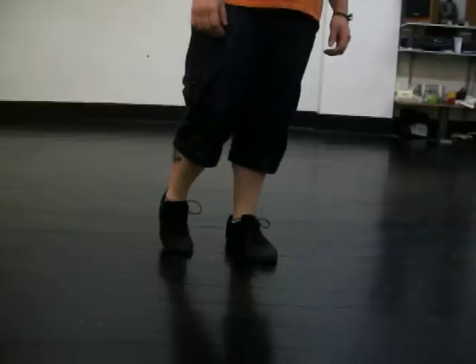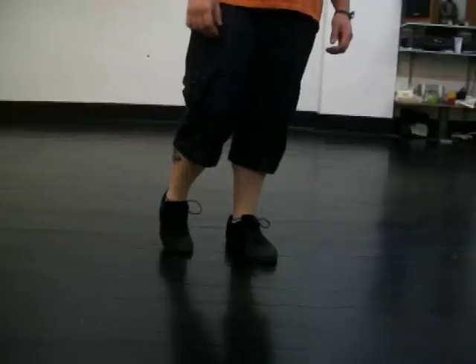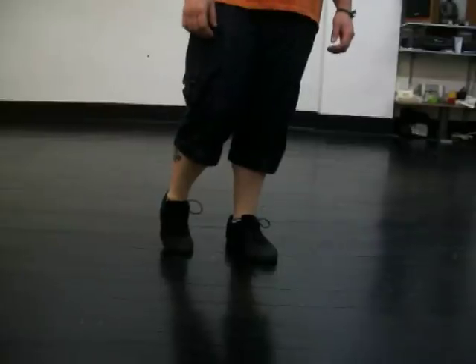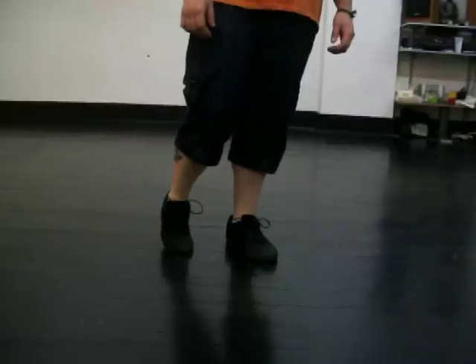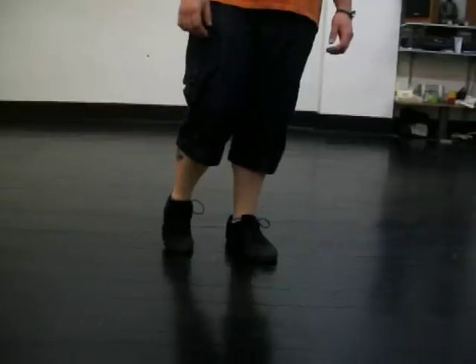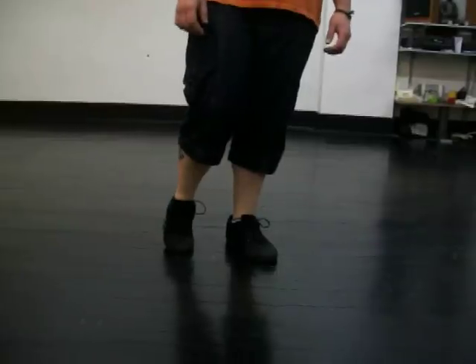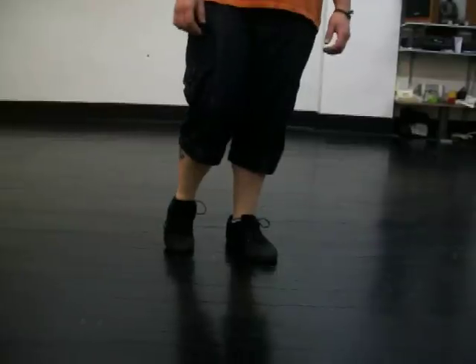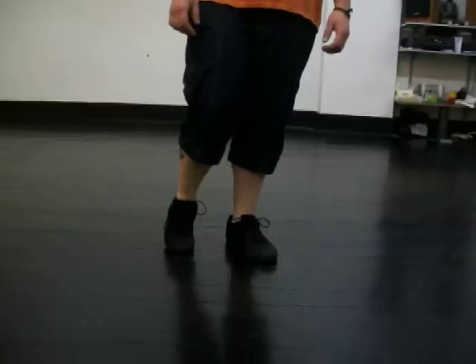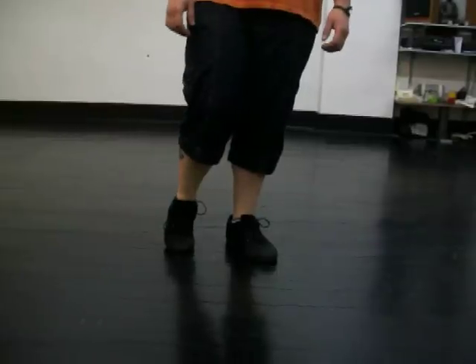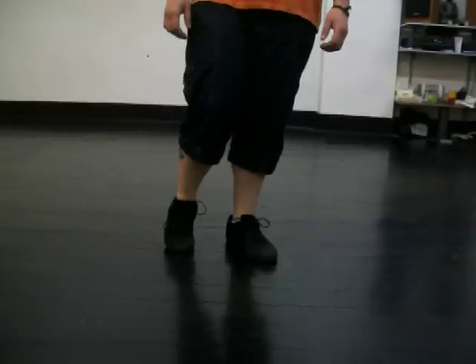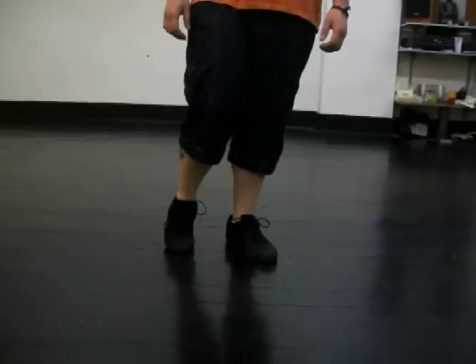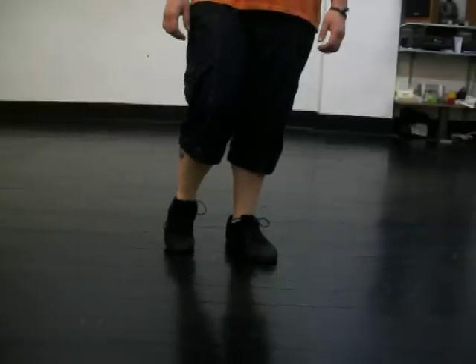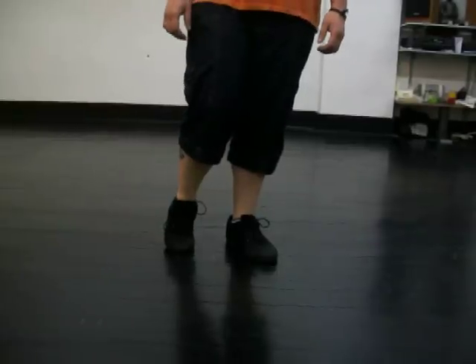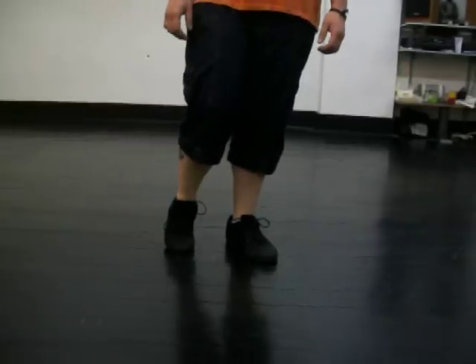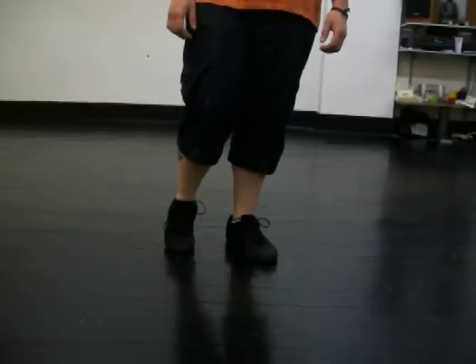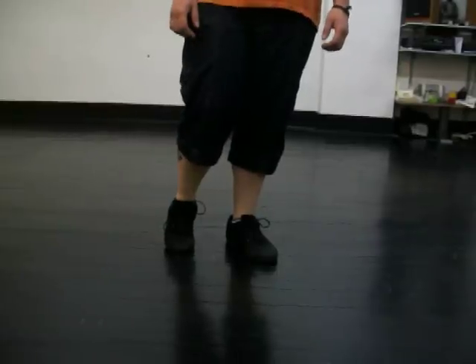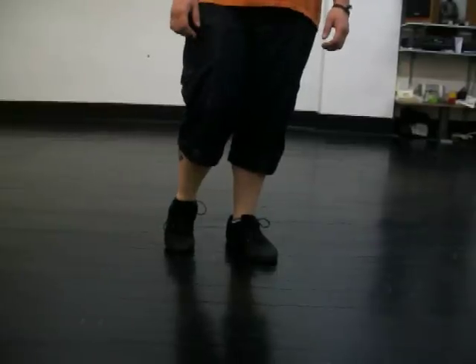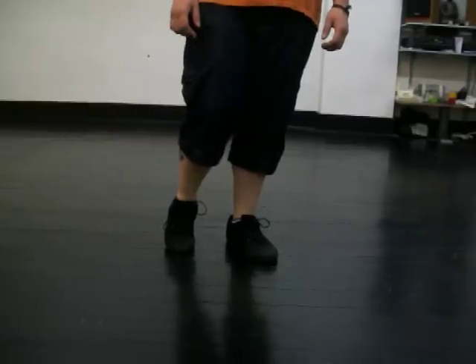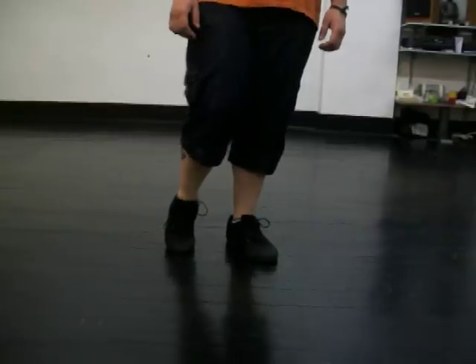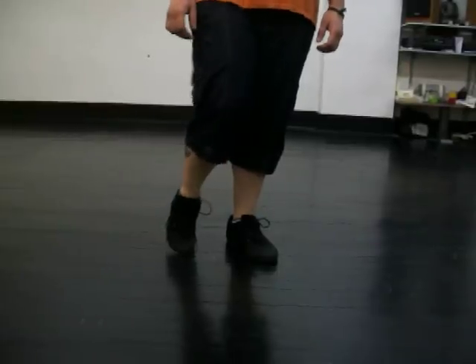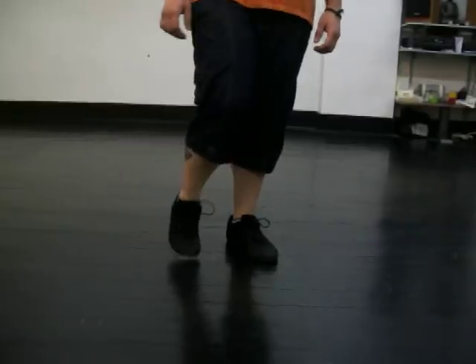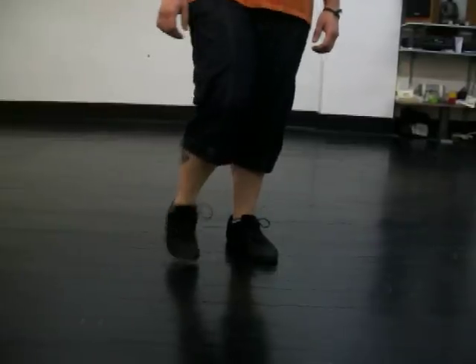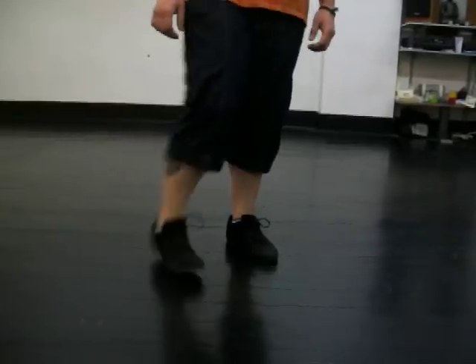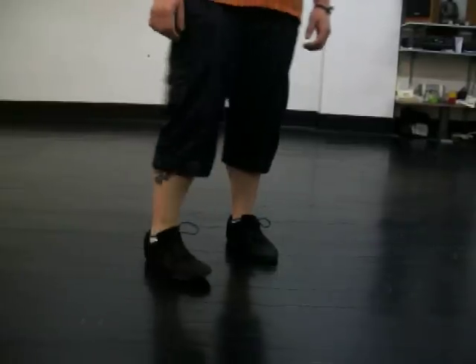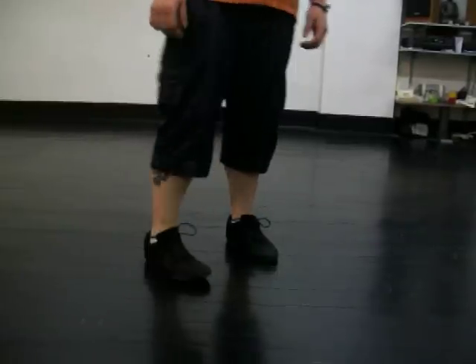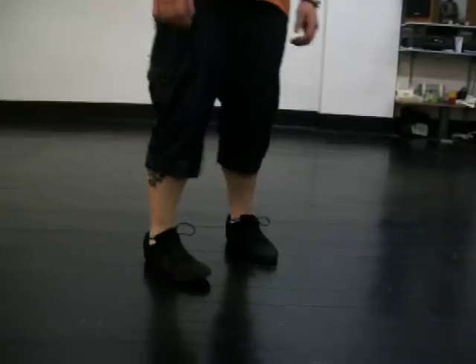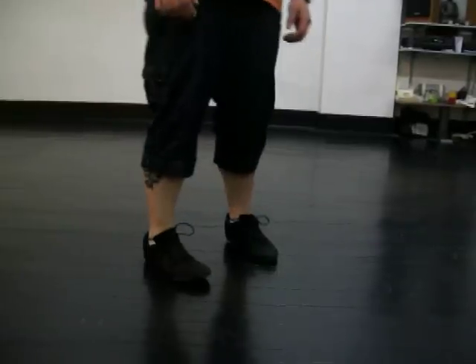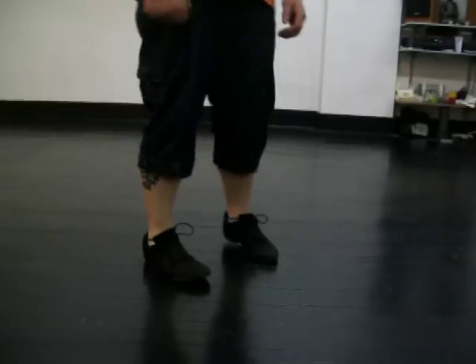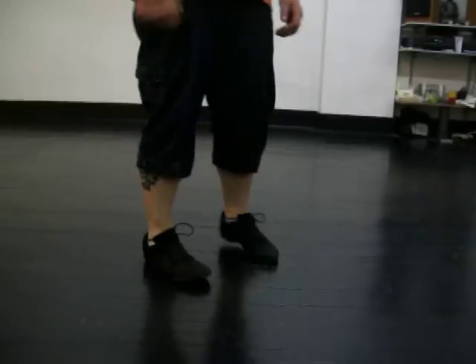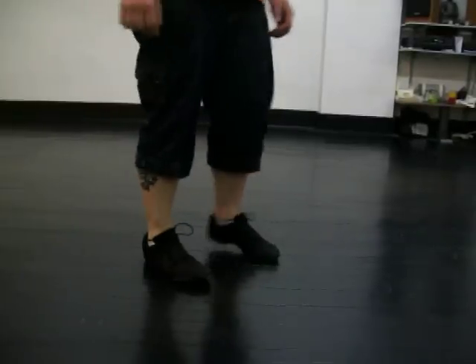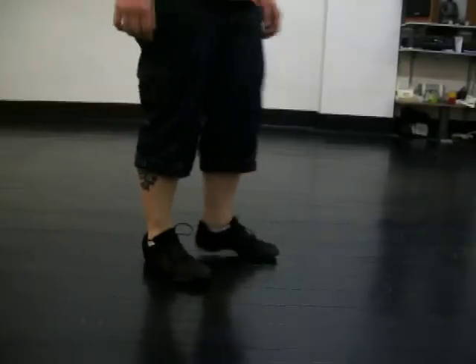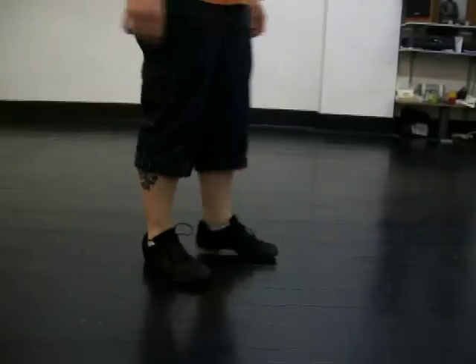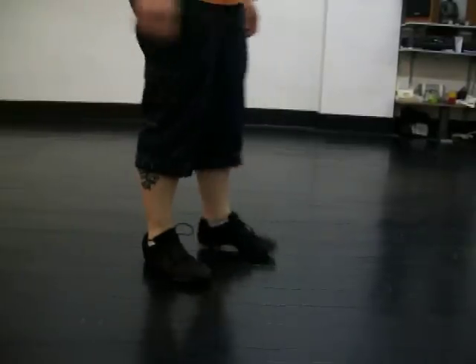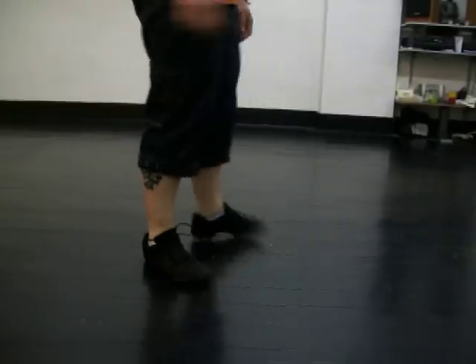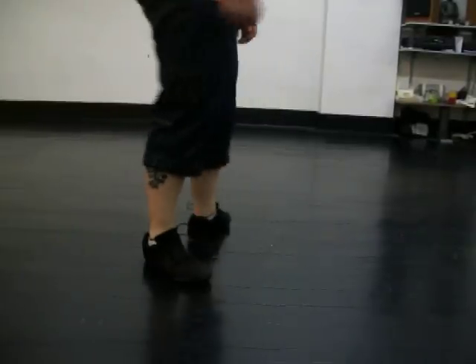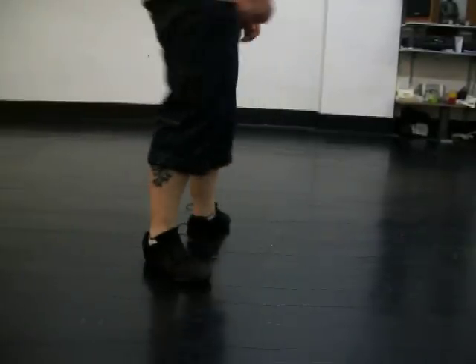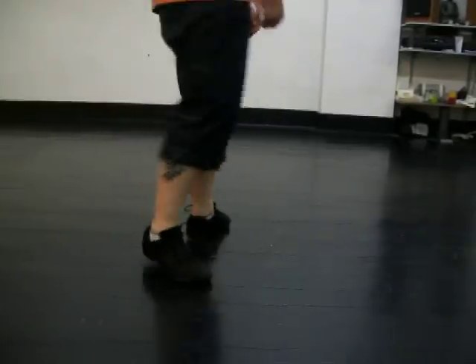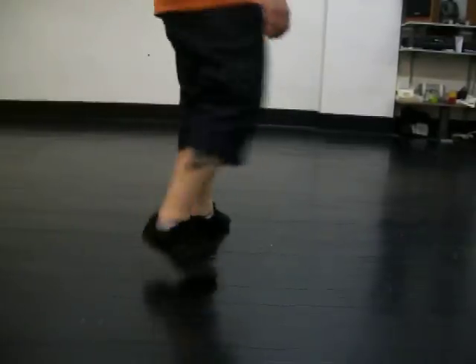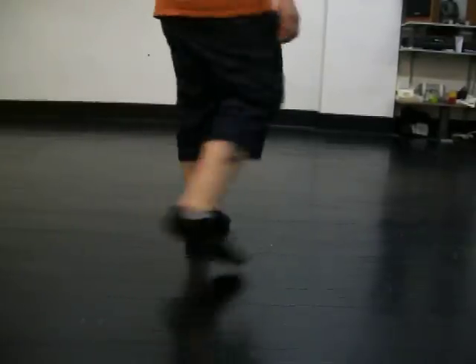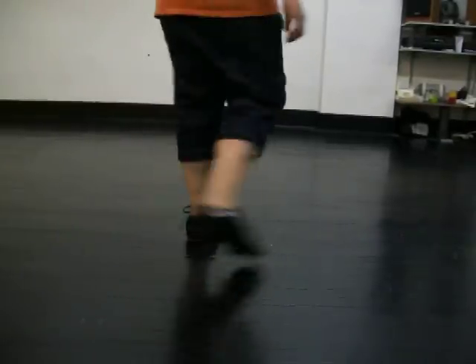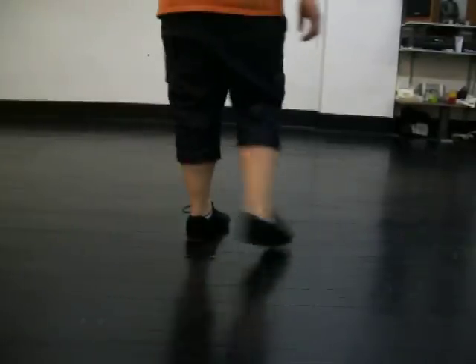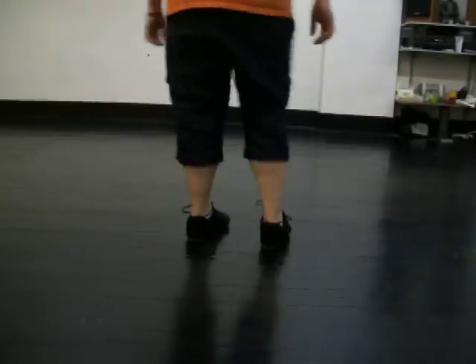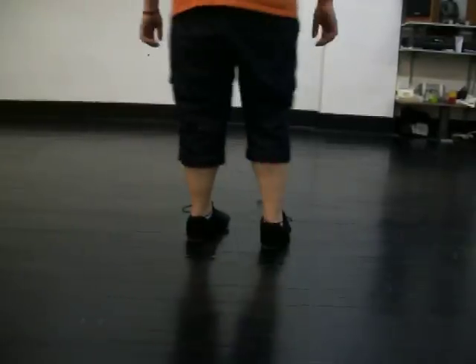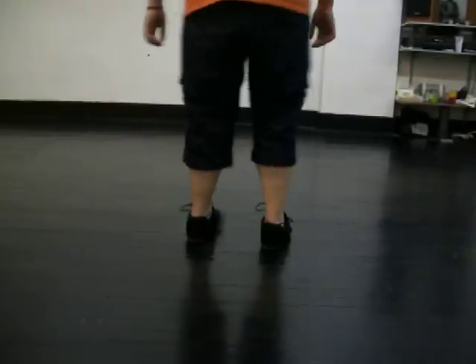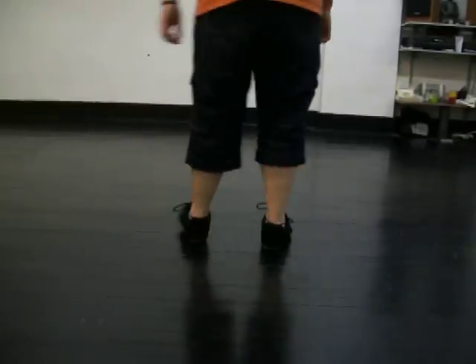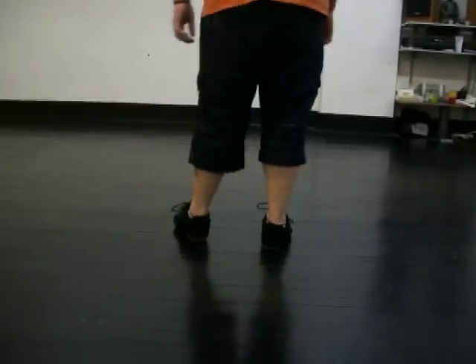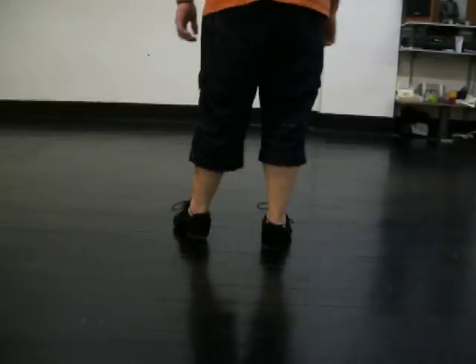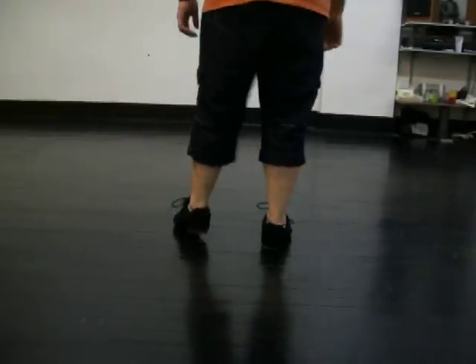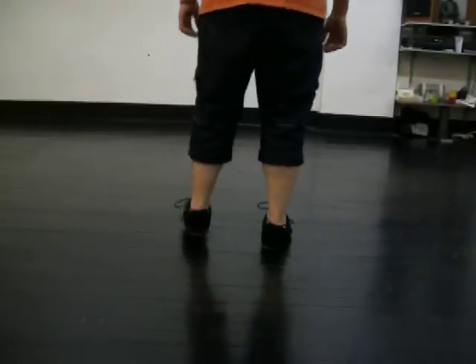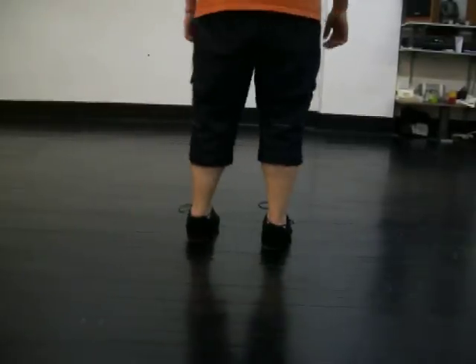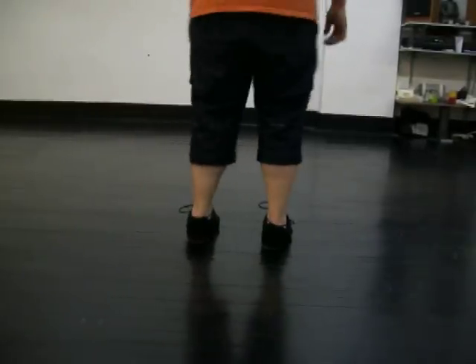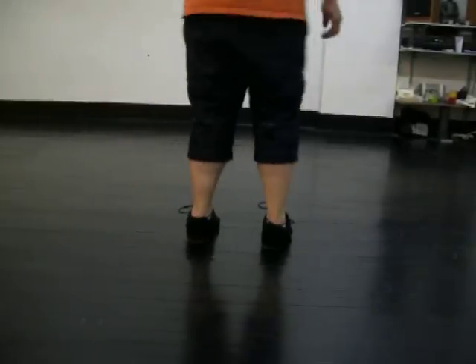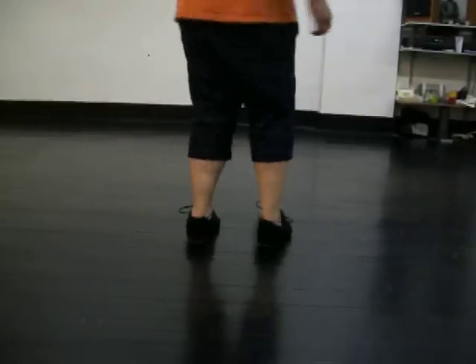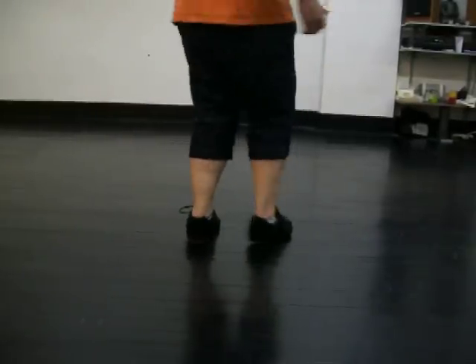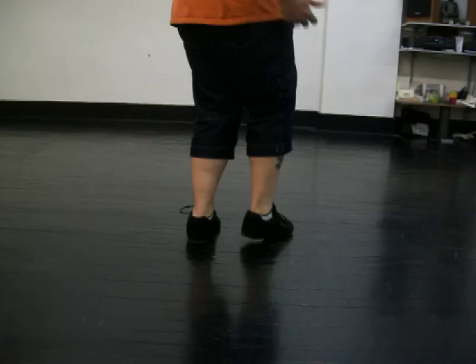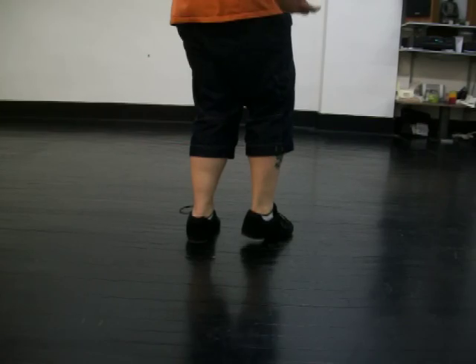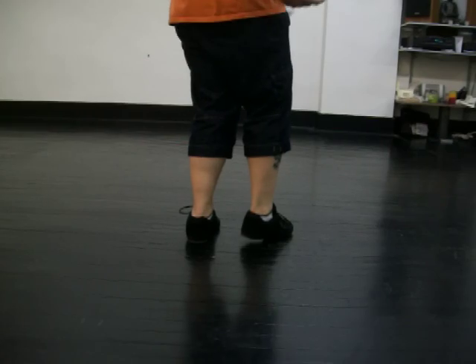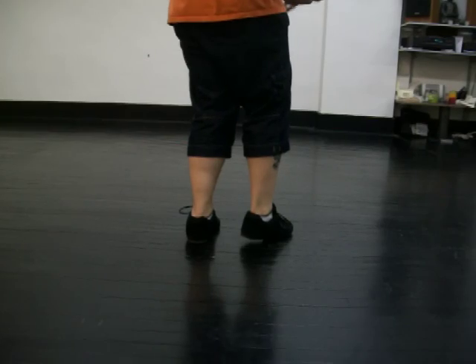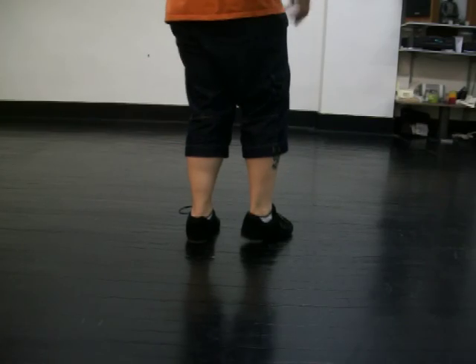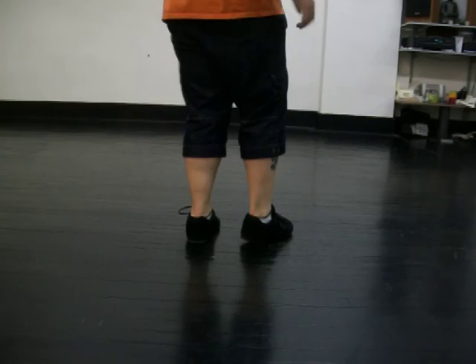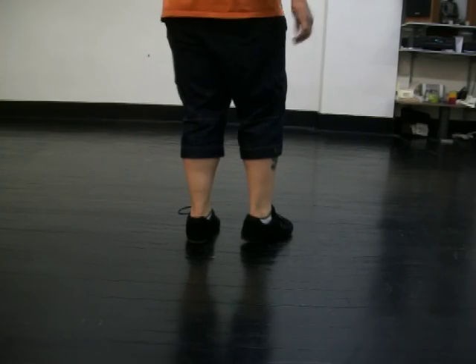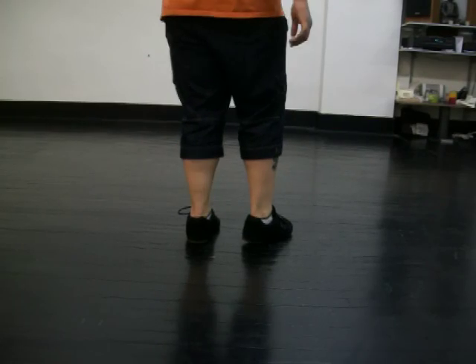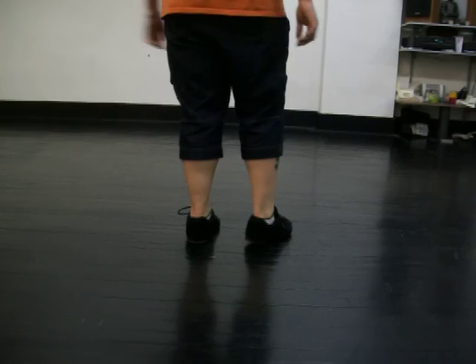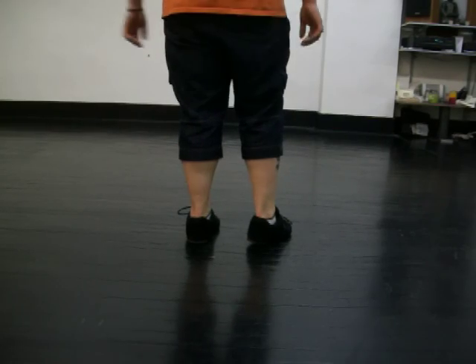Now we're going to try a dance called Walk the Line. It goes to Life's a Dance. We're going to start out — we're going to show you what it looks like and then we're going to break it down.